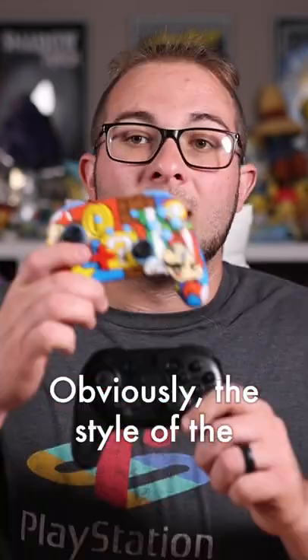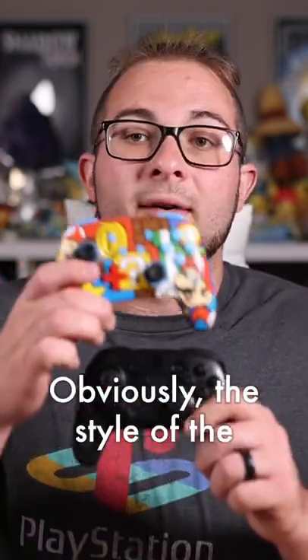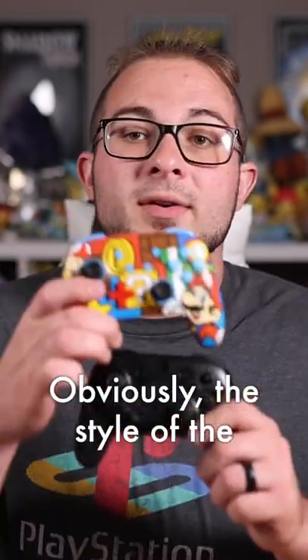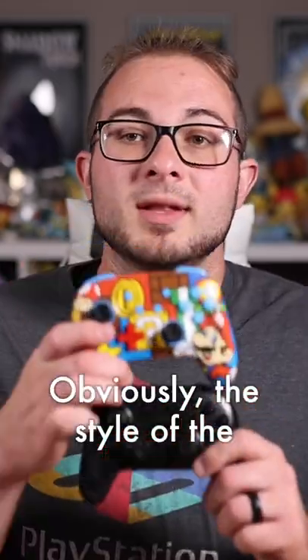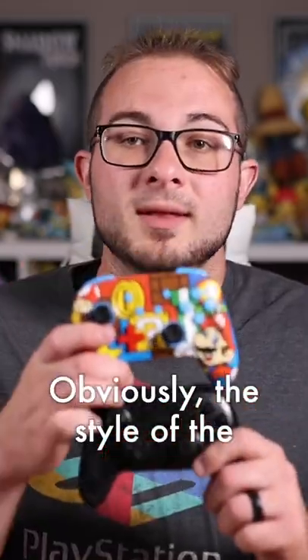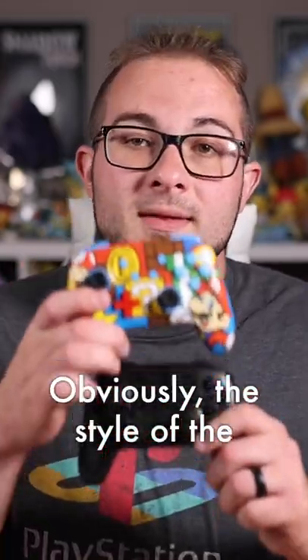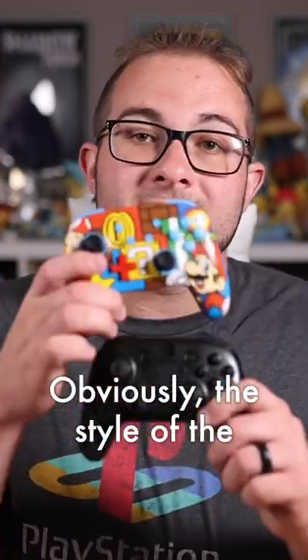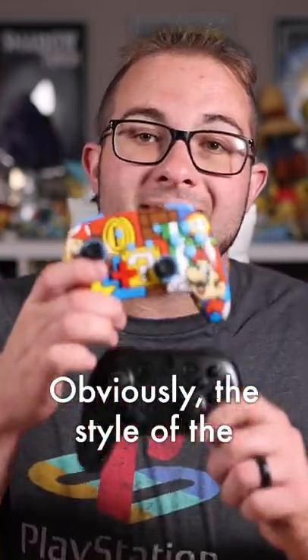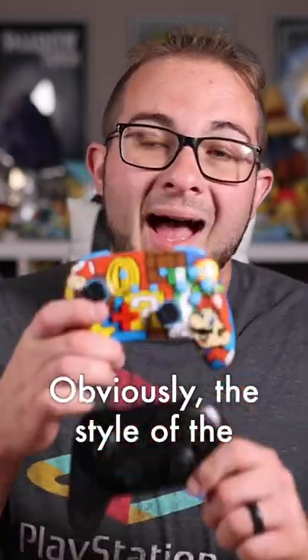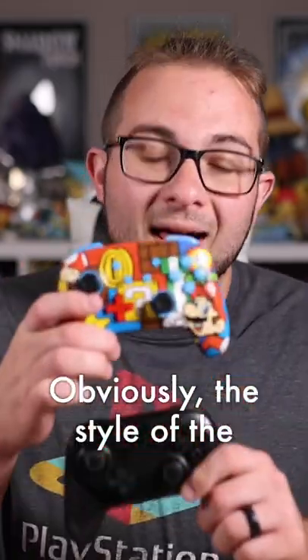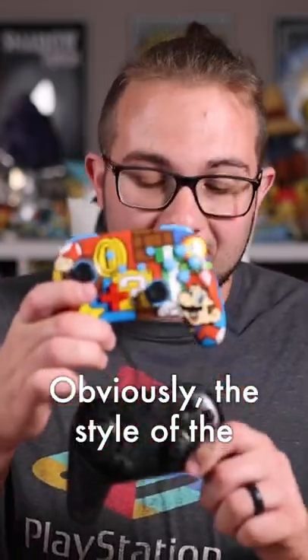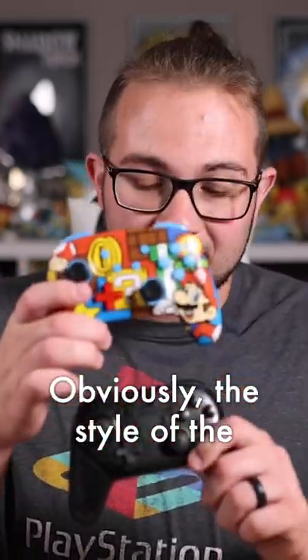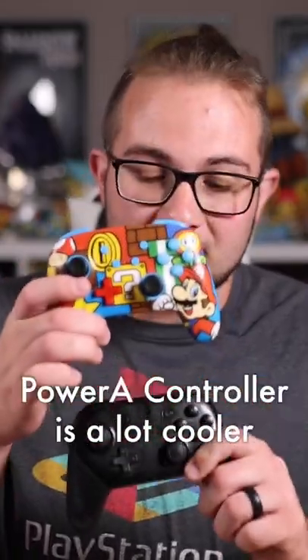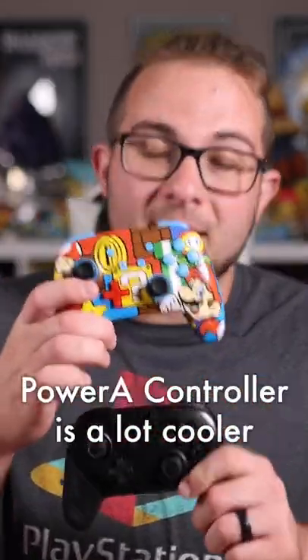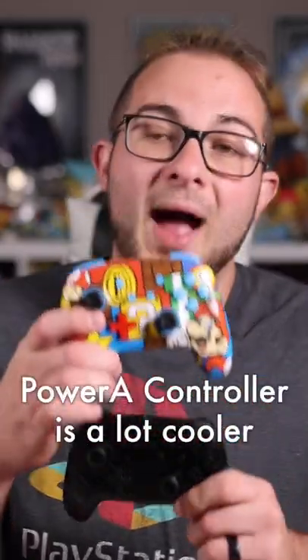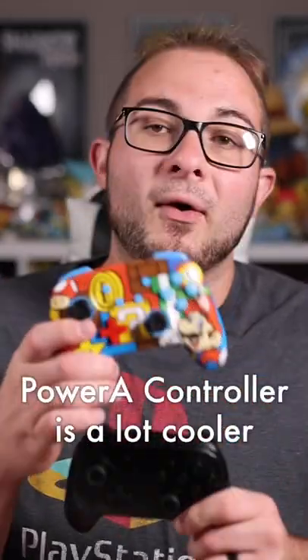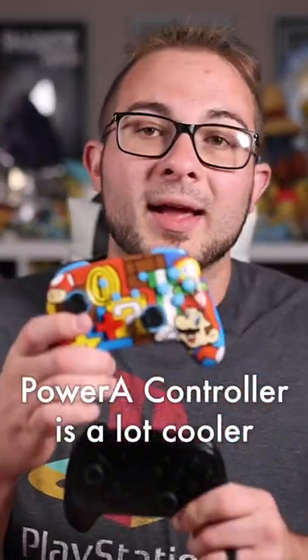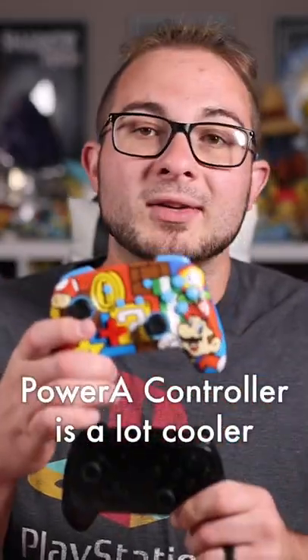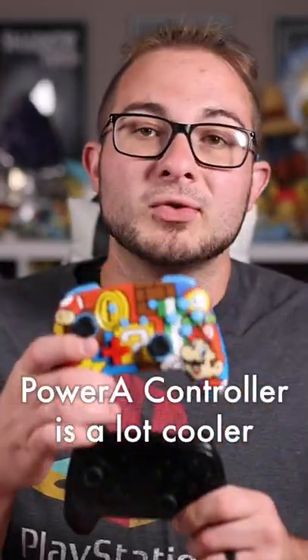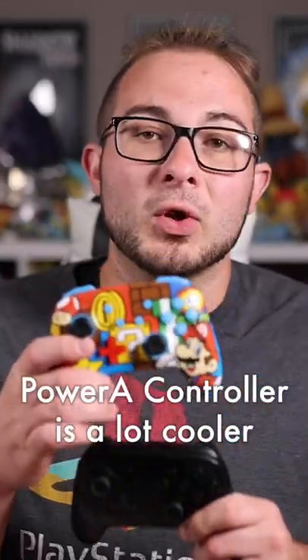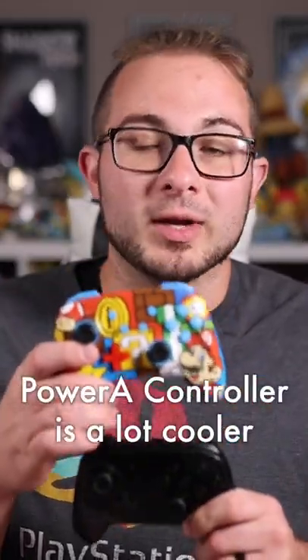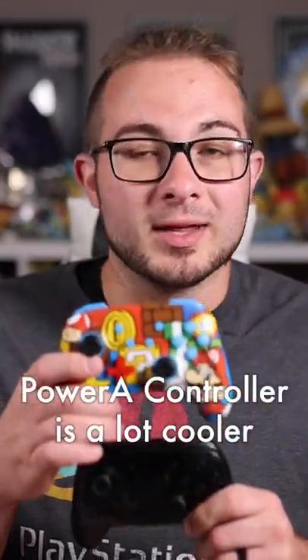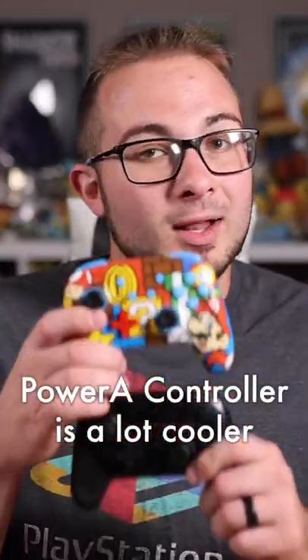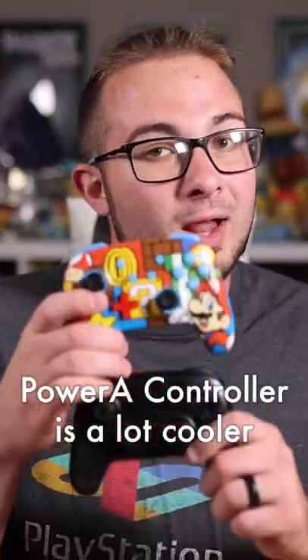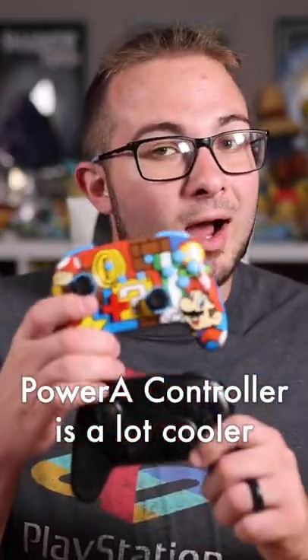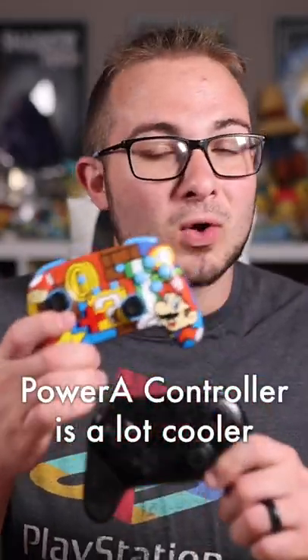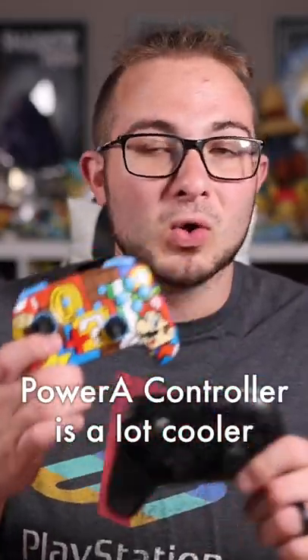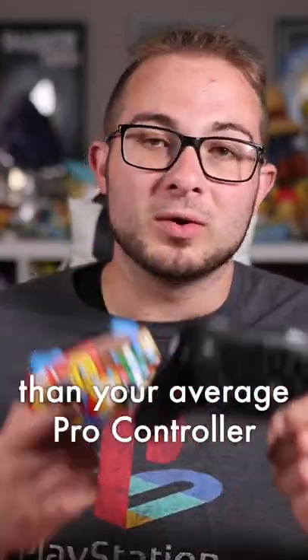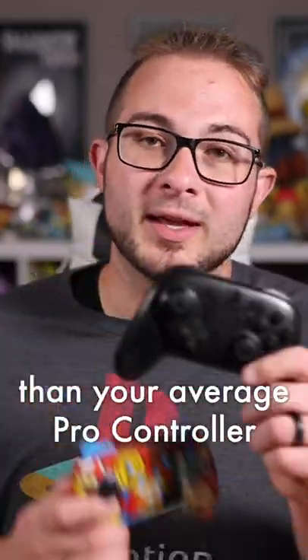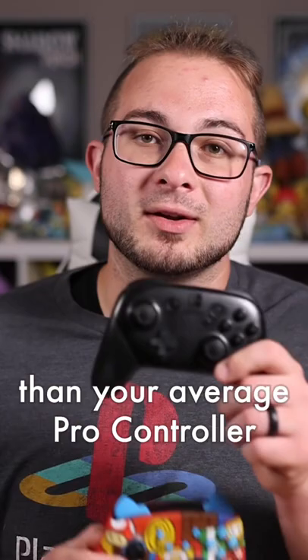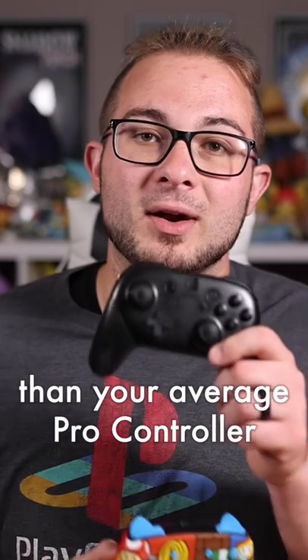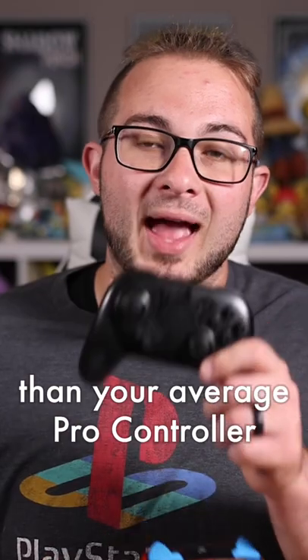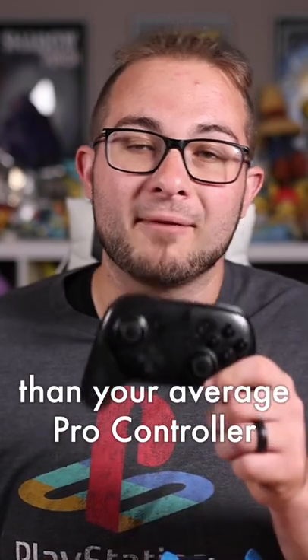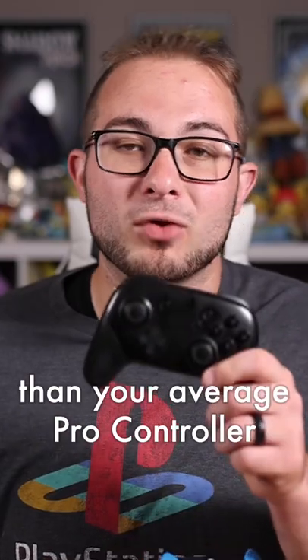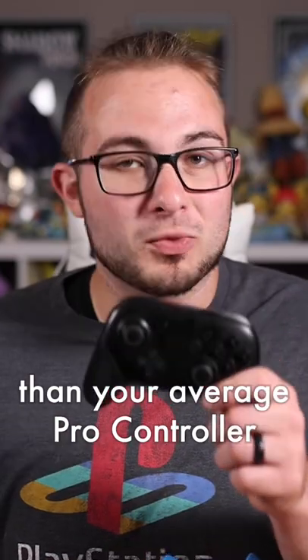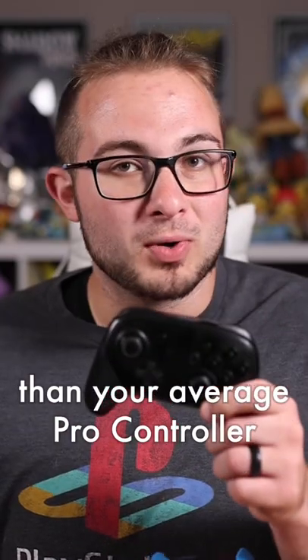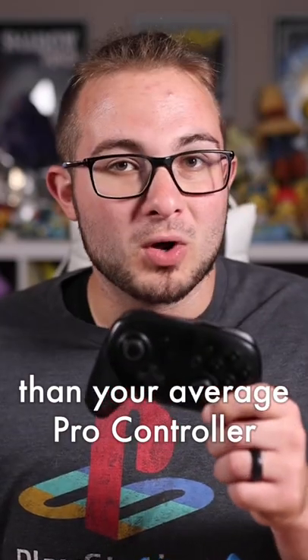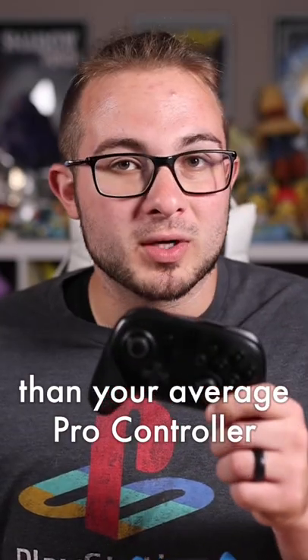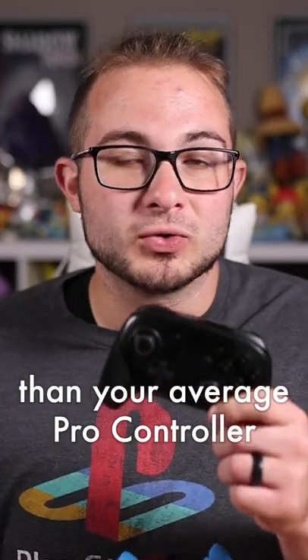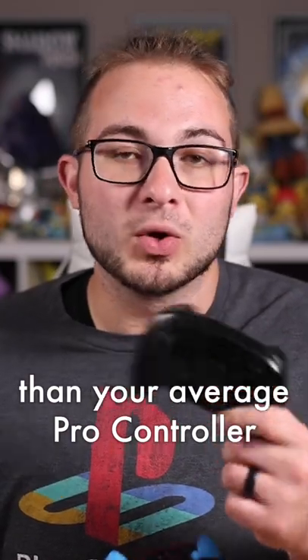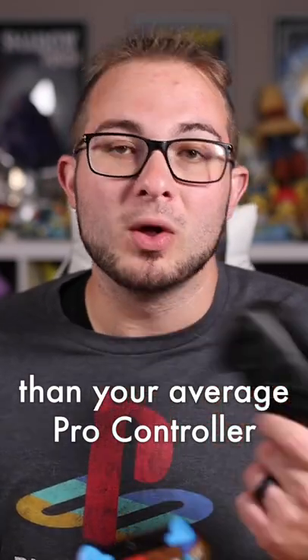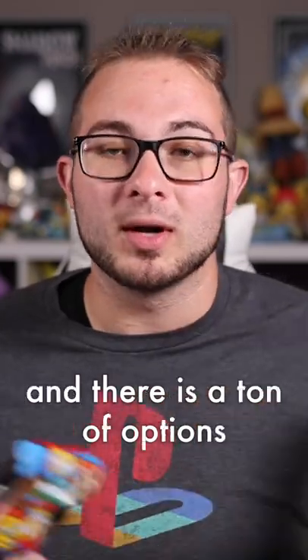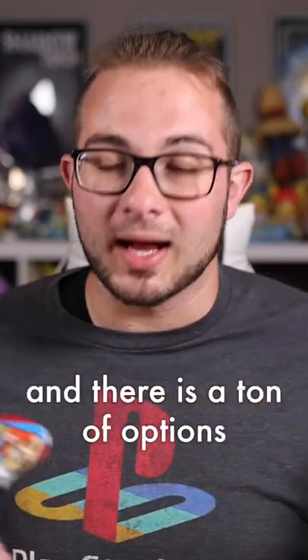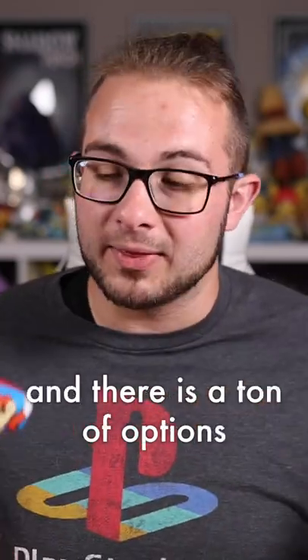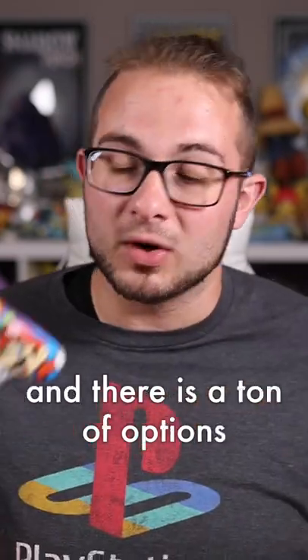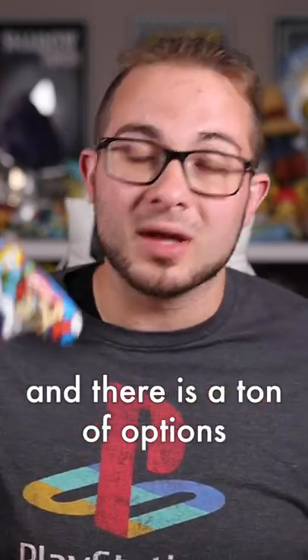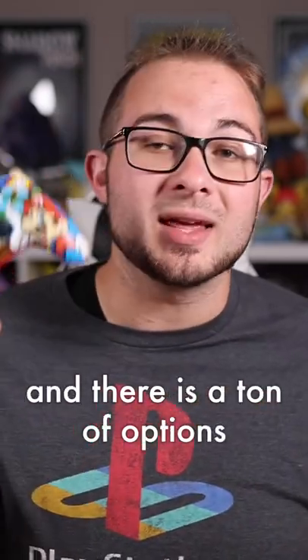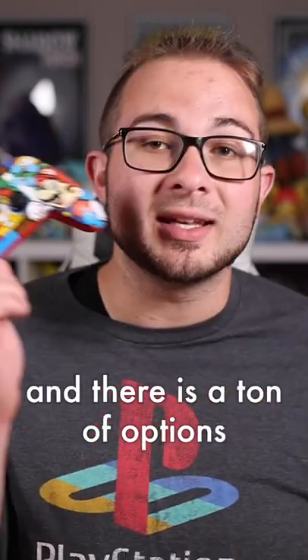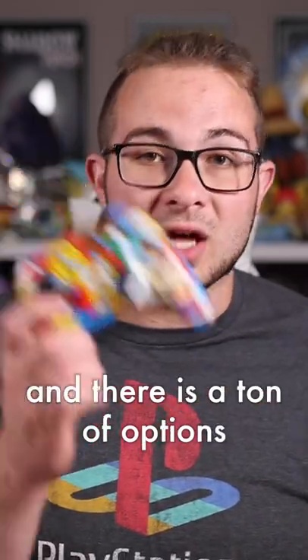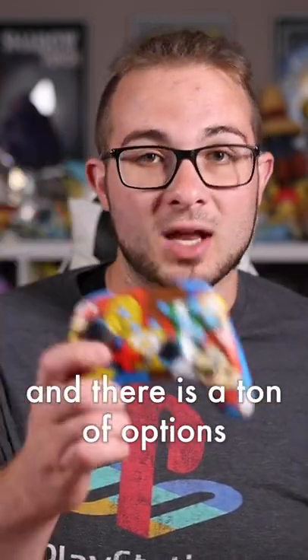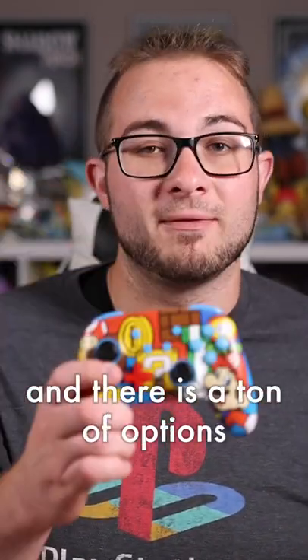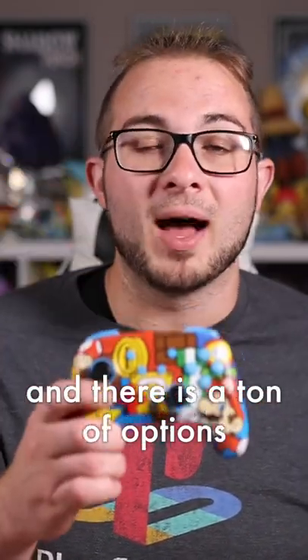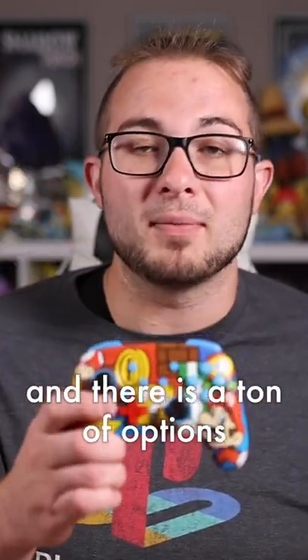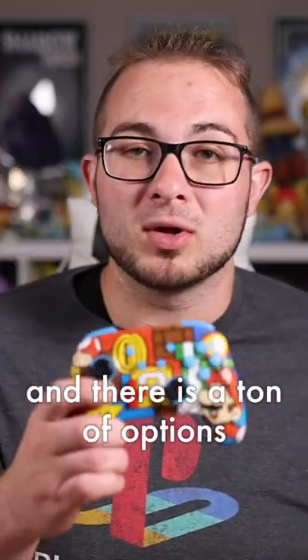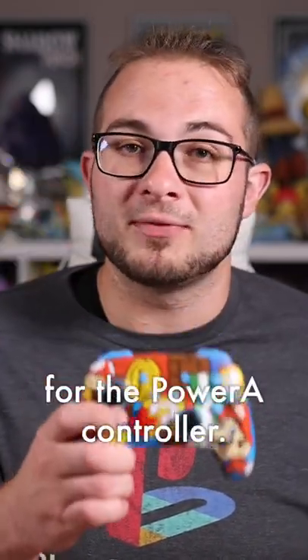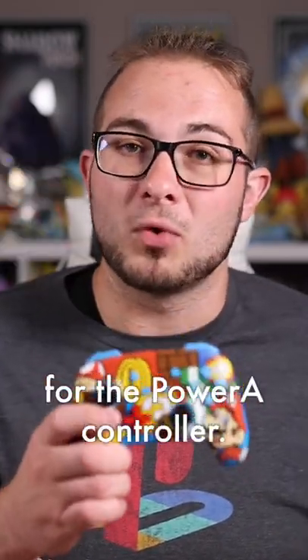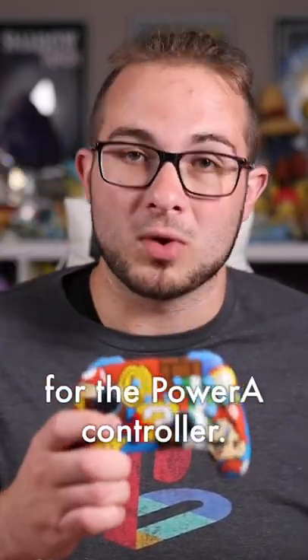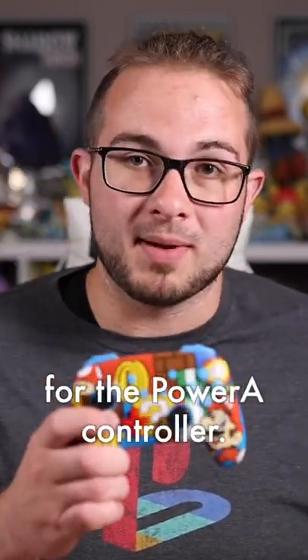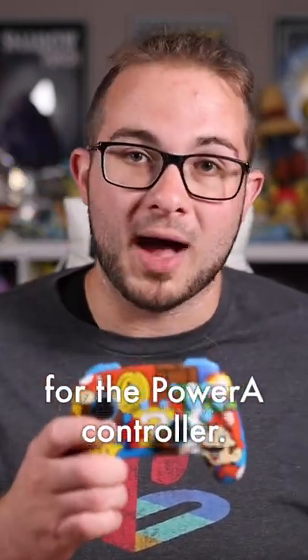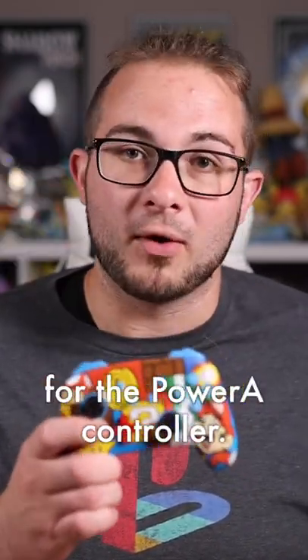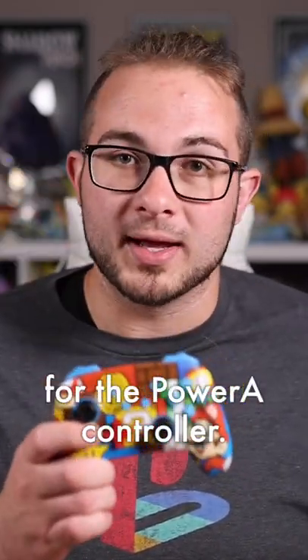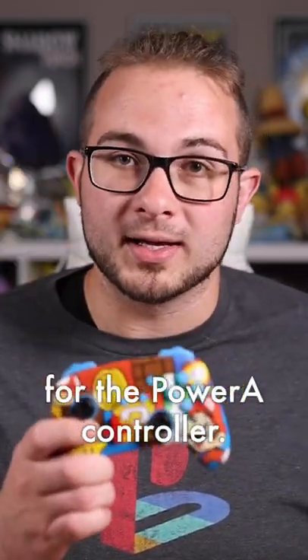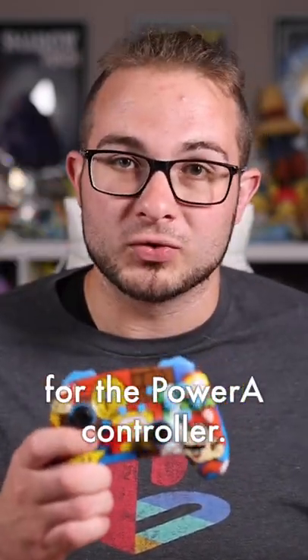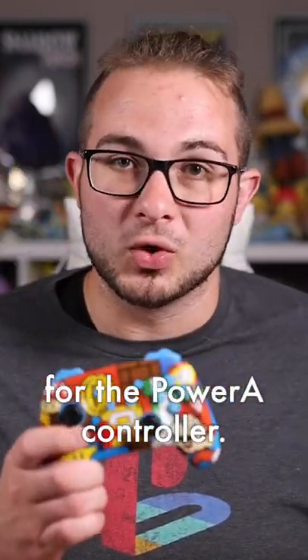Obviously, the style of the Power A controller is a lot cooler than your average Pro Controller, and there is a ton of options for the Power A controller.